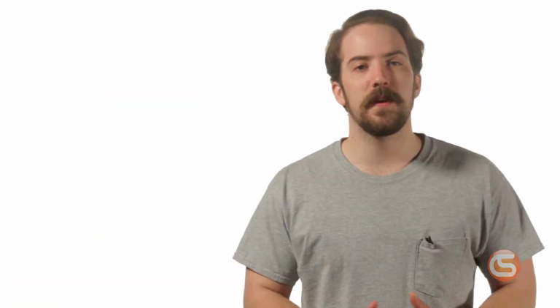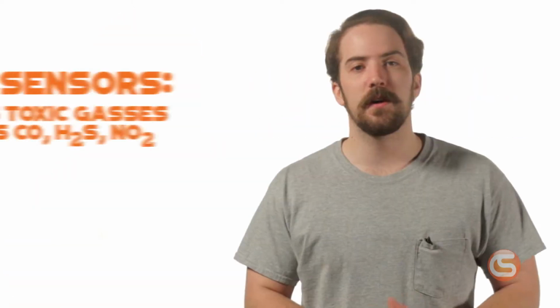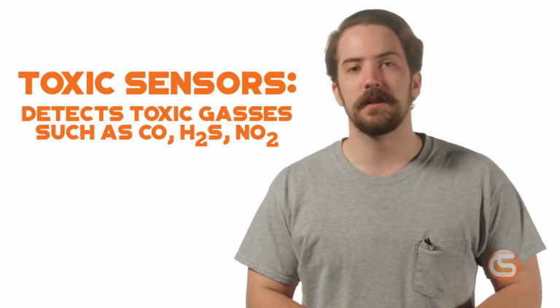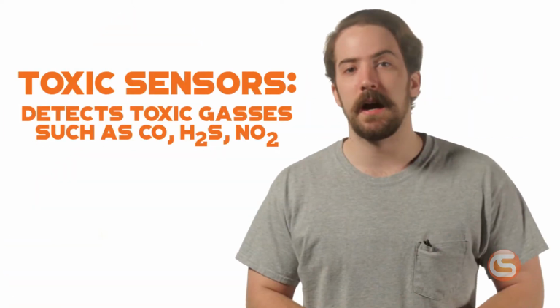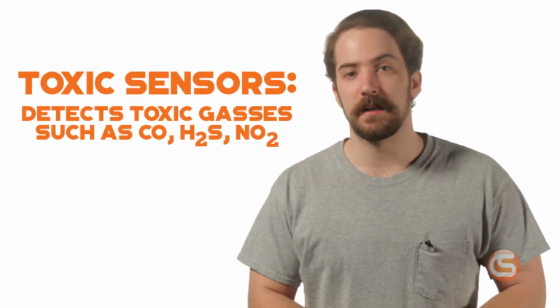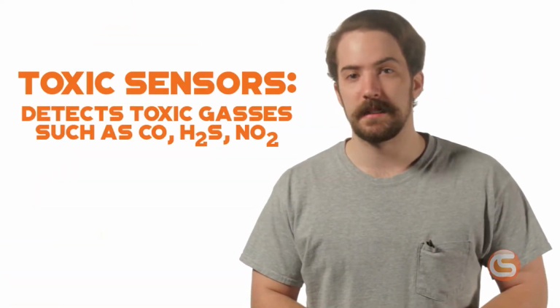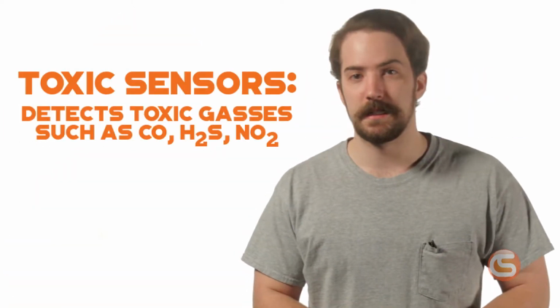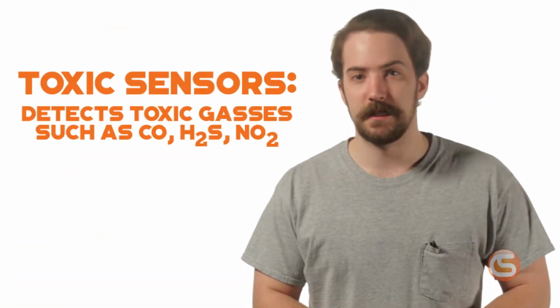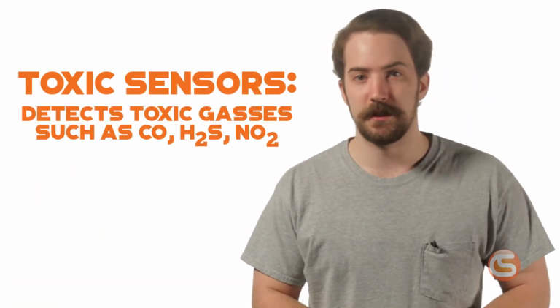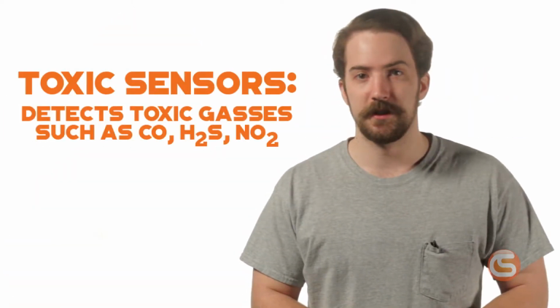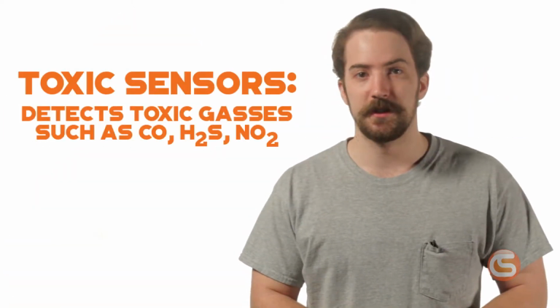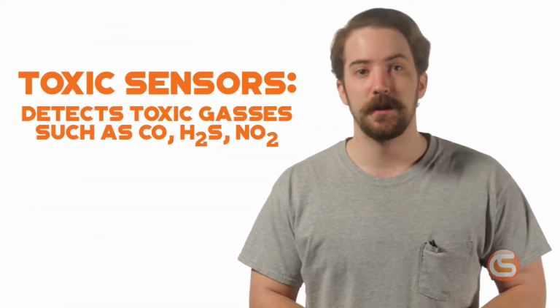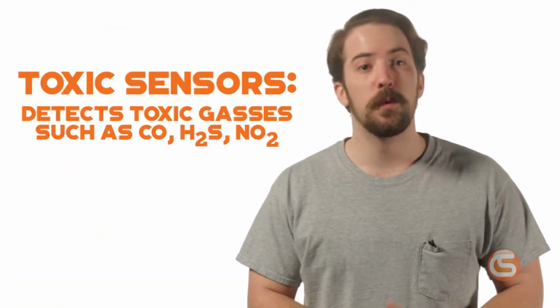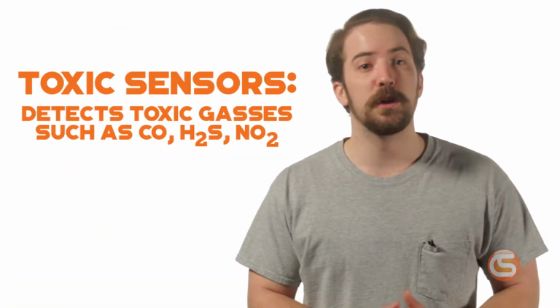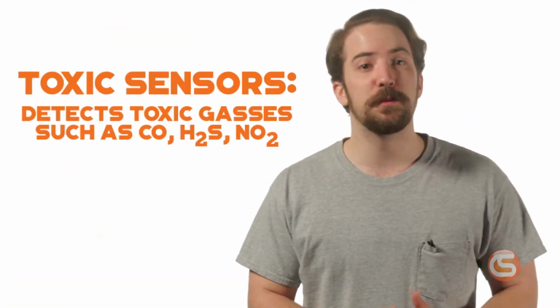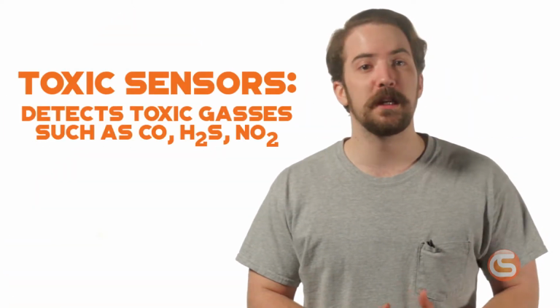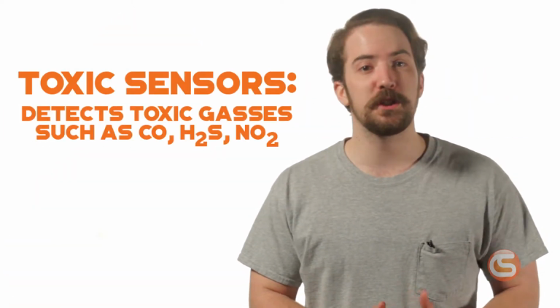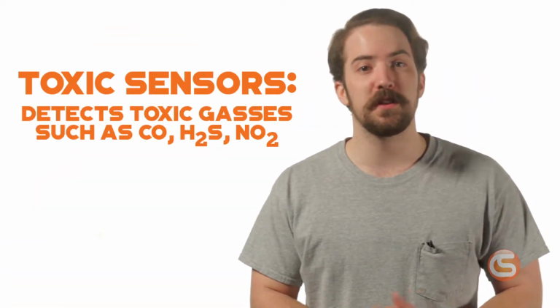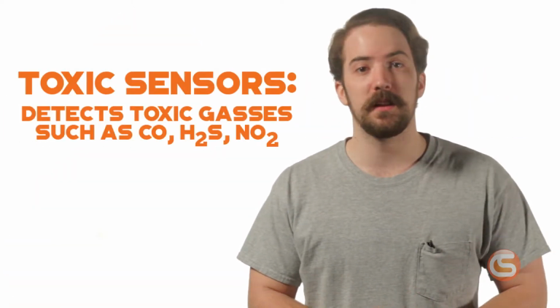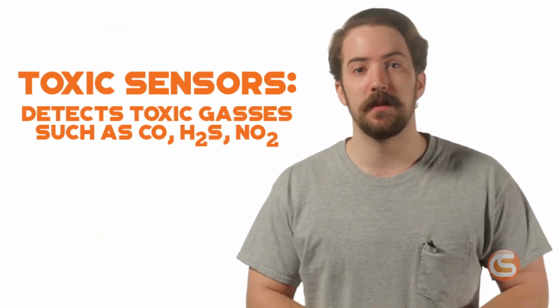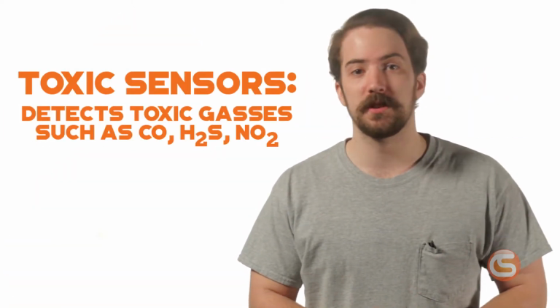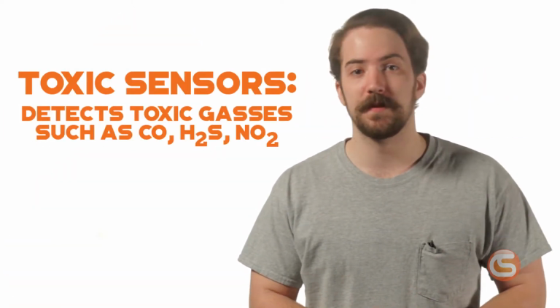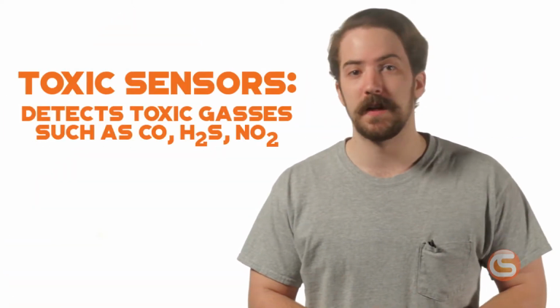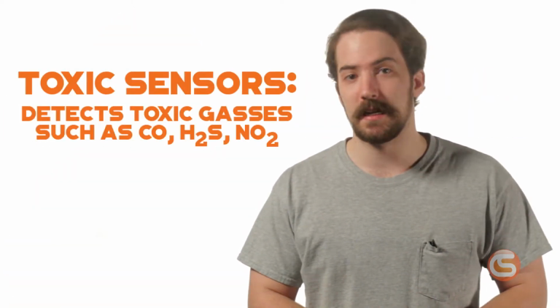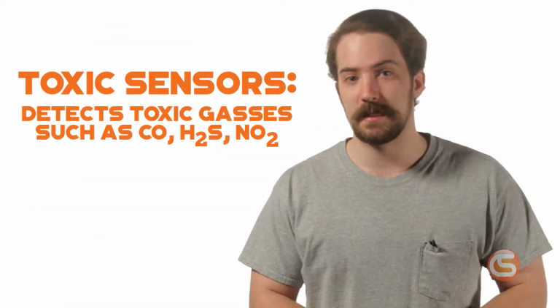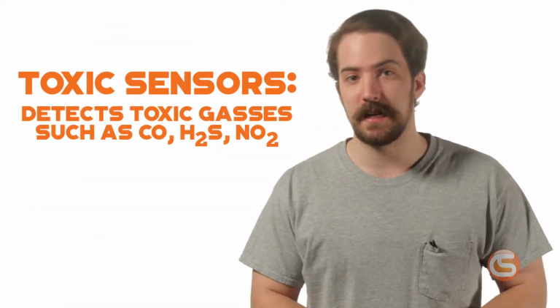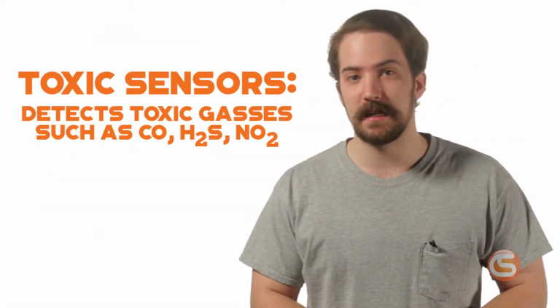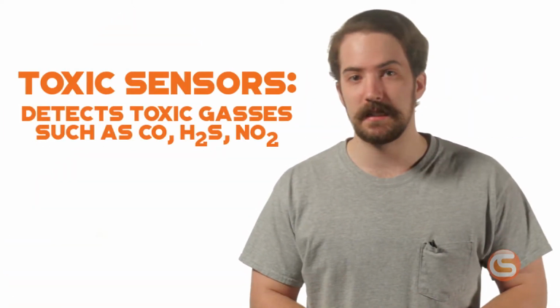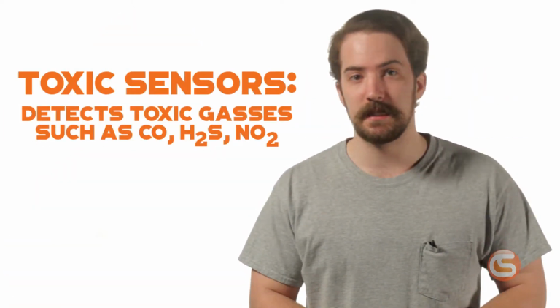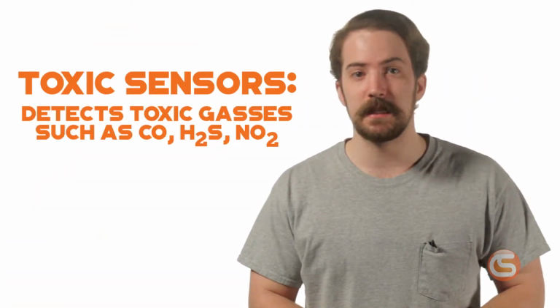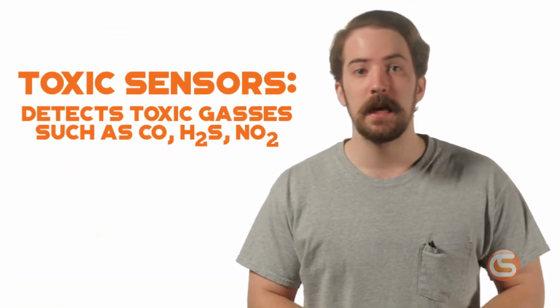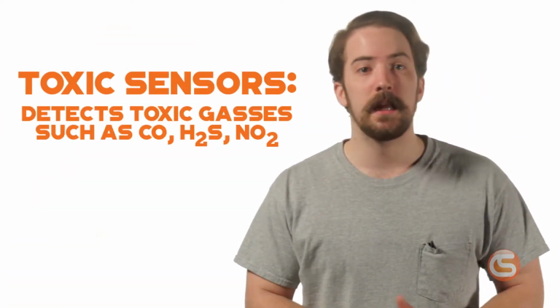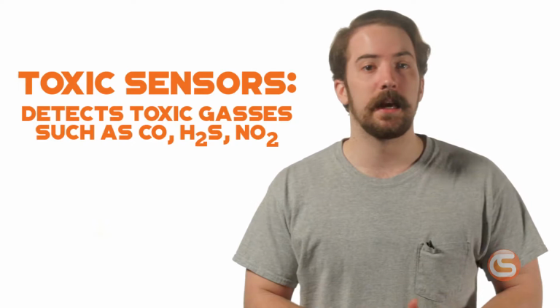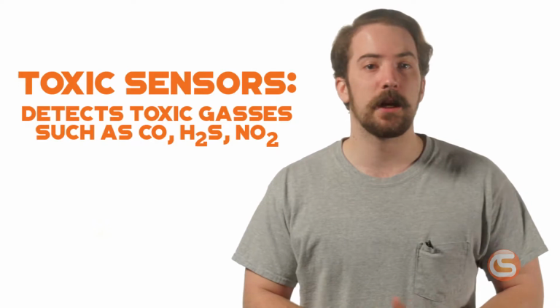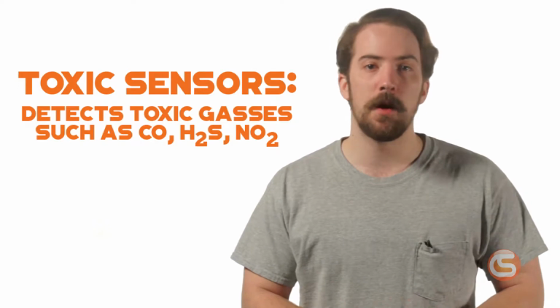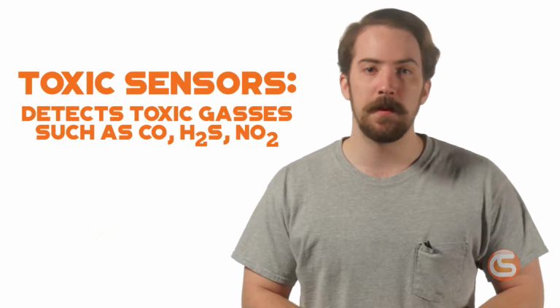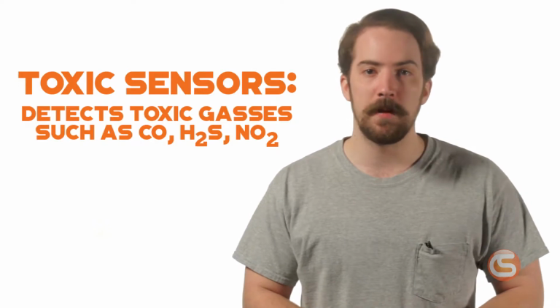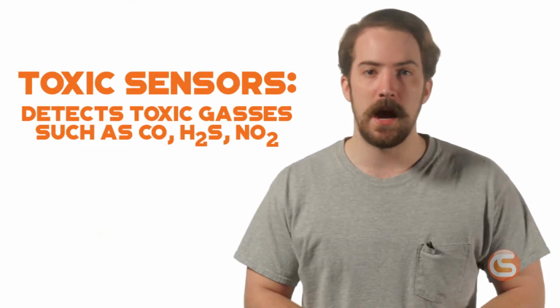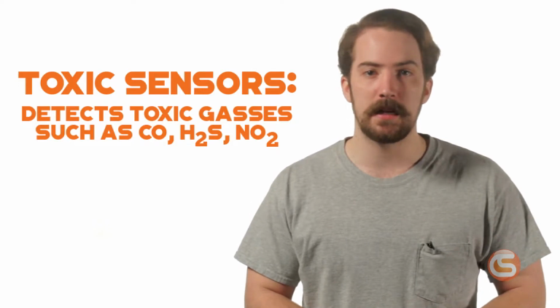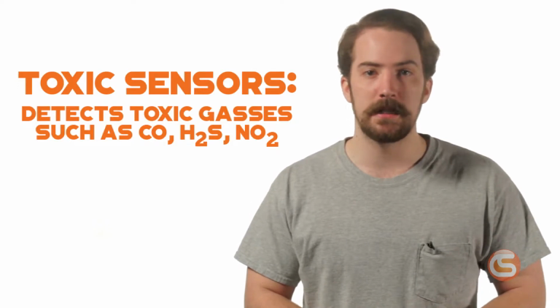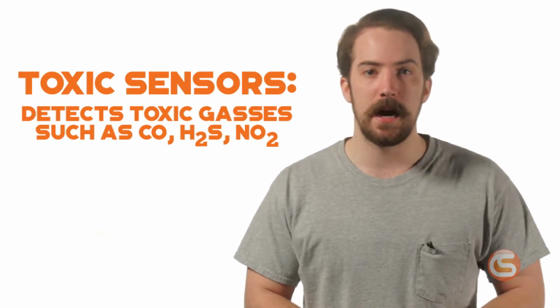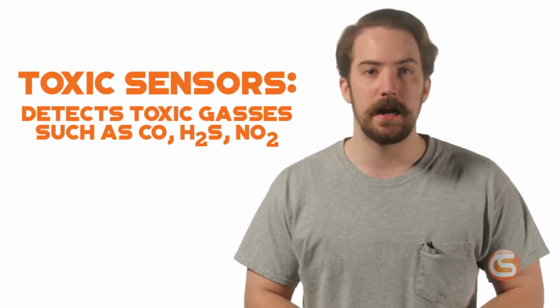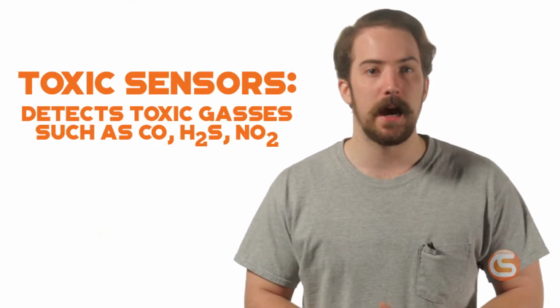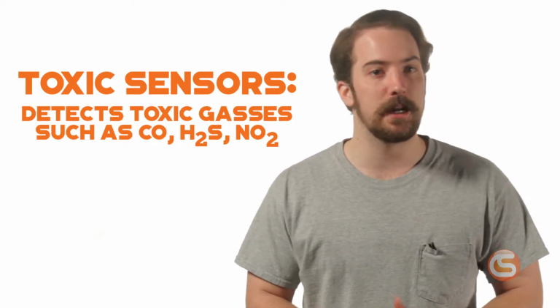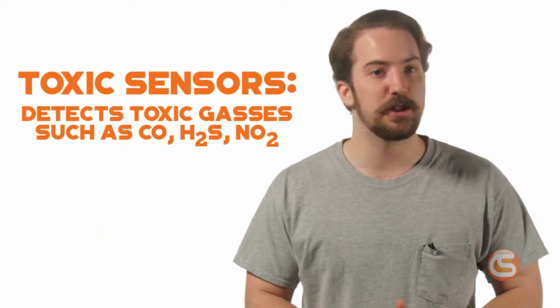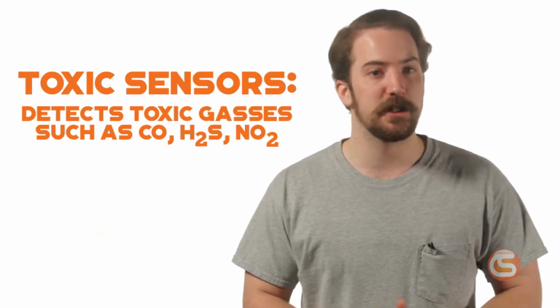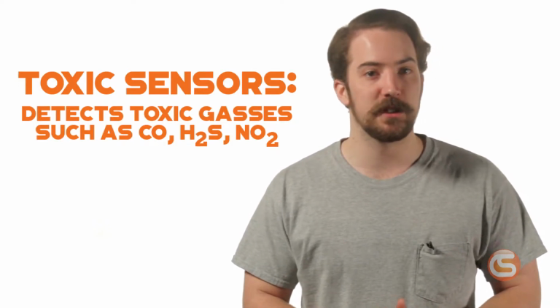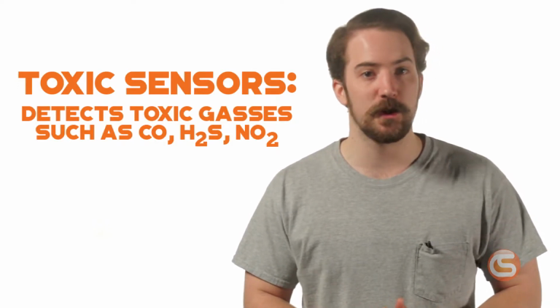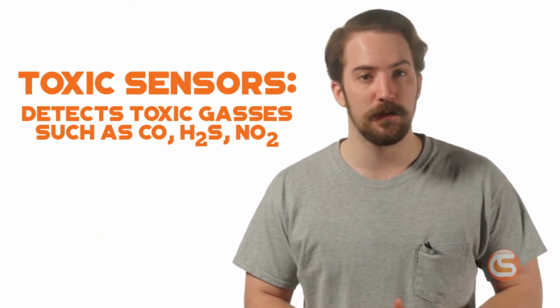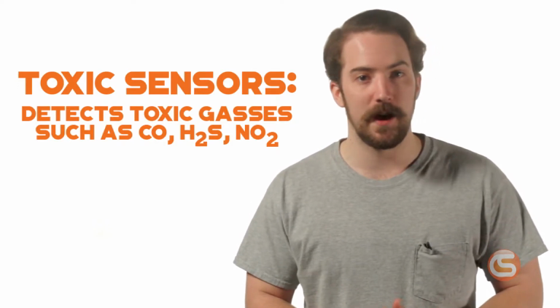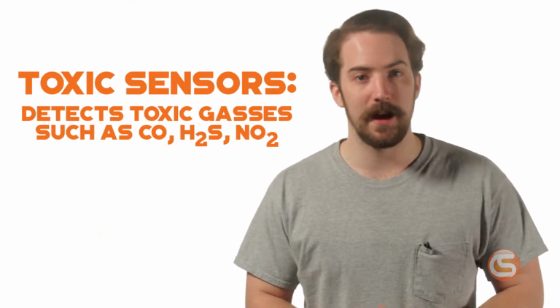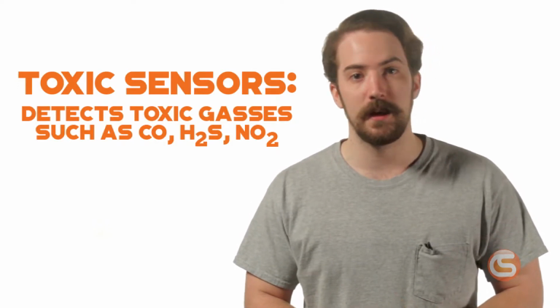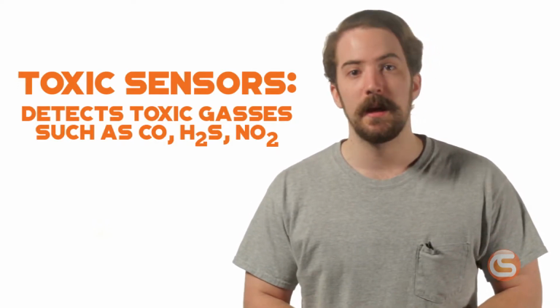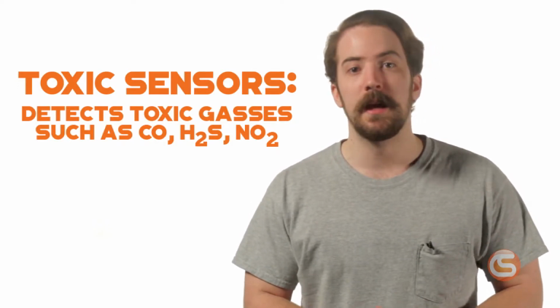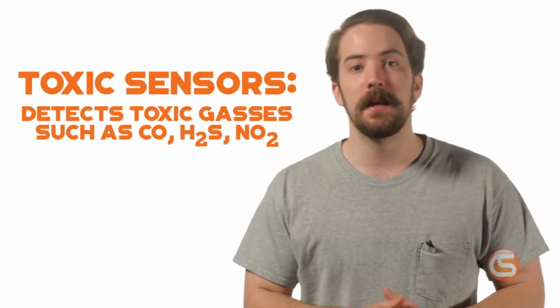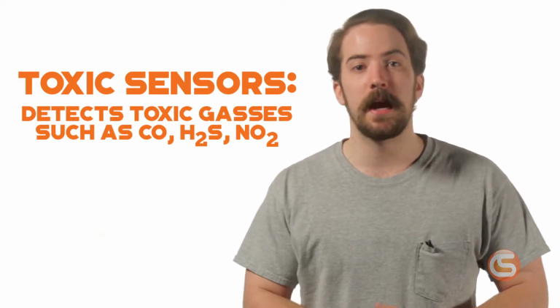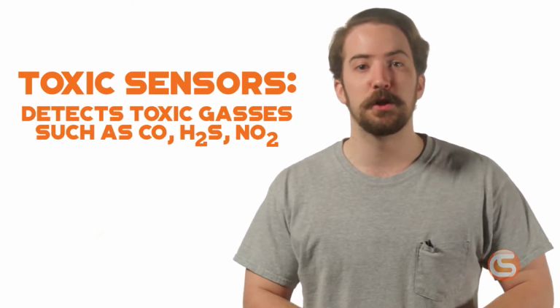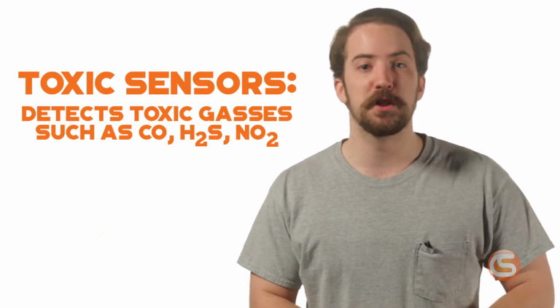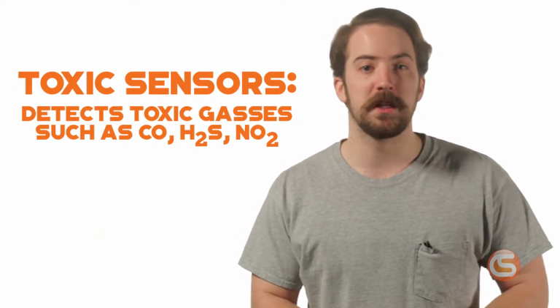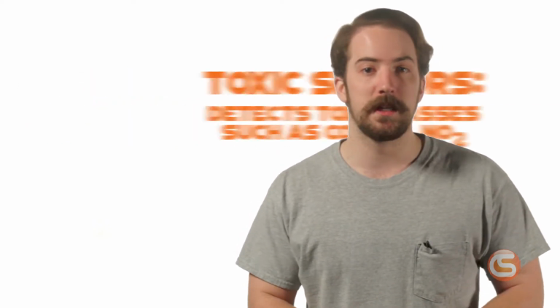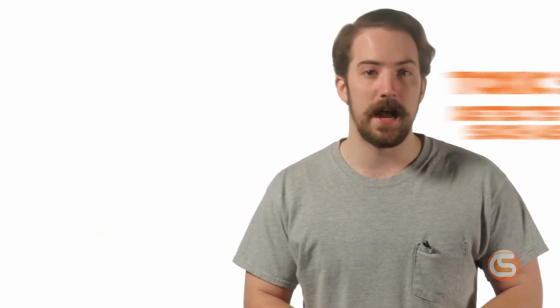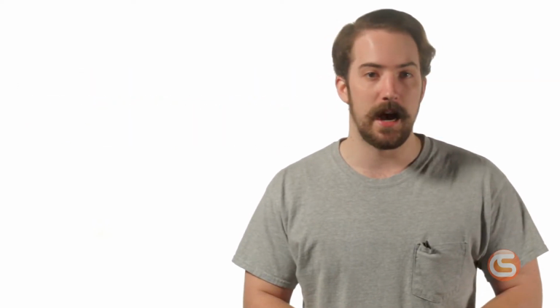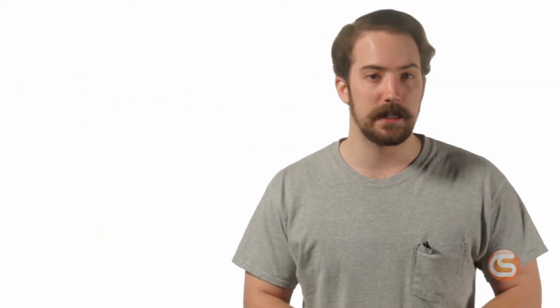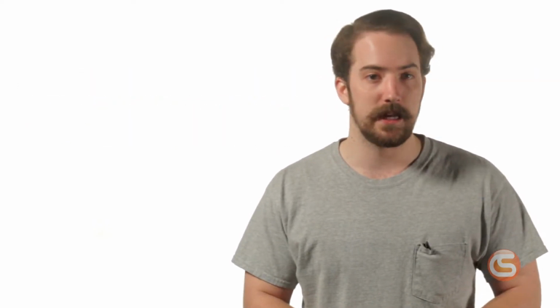Then there are toxic sensors, which measure the levels of toxic gases like carbon monoxide, hydrogen sulfide, and nitrogen dioxide.